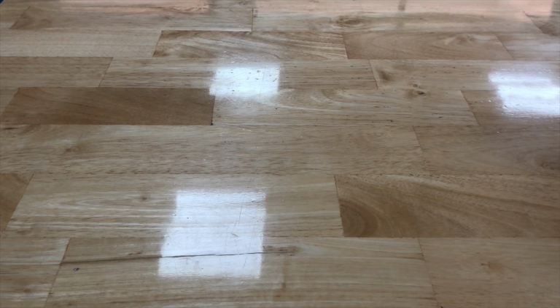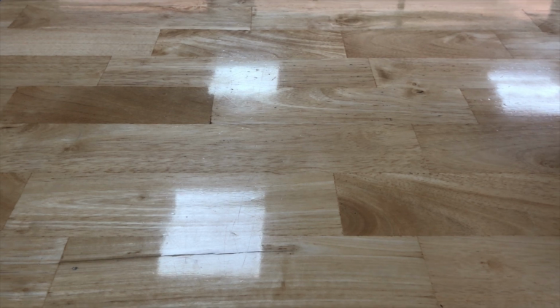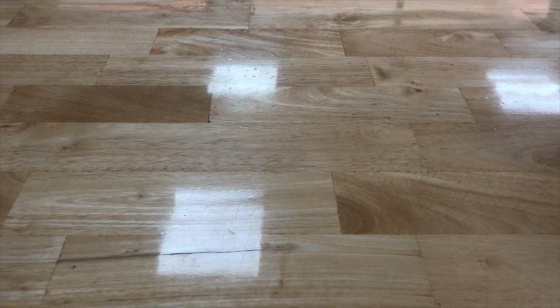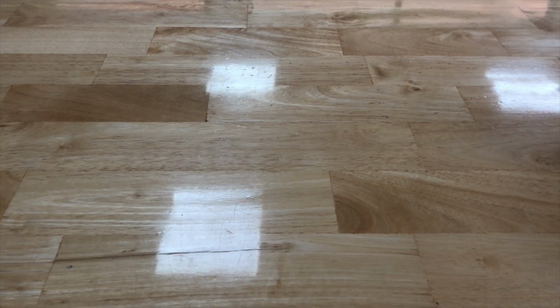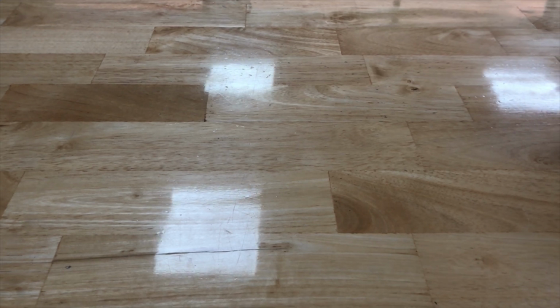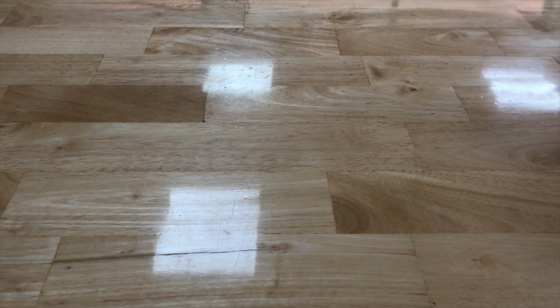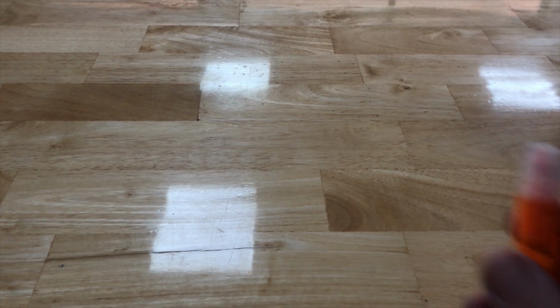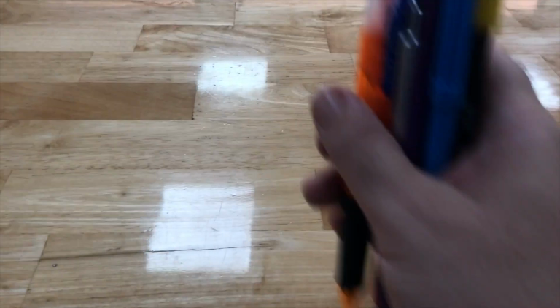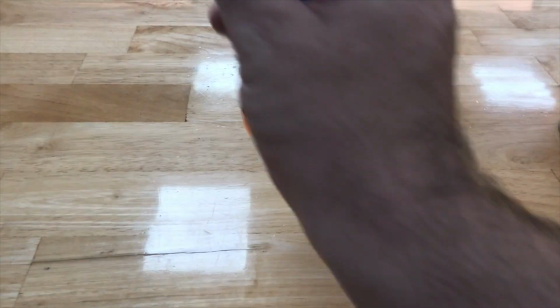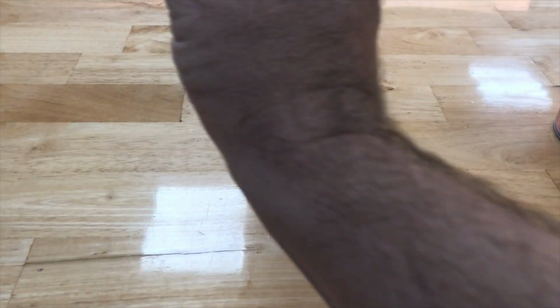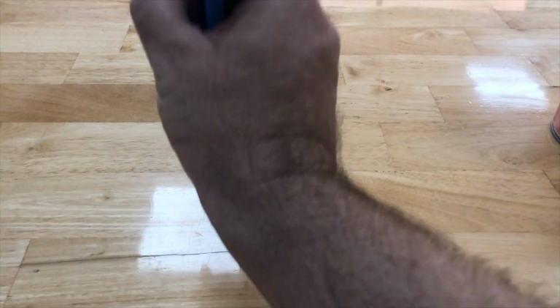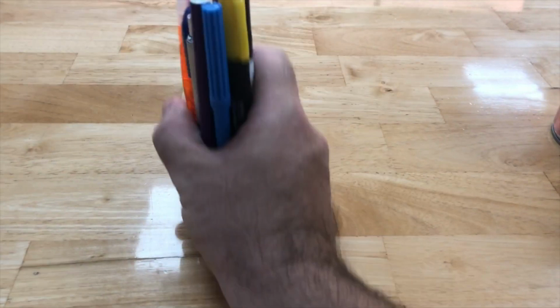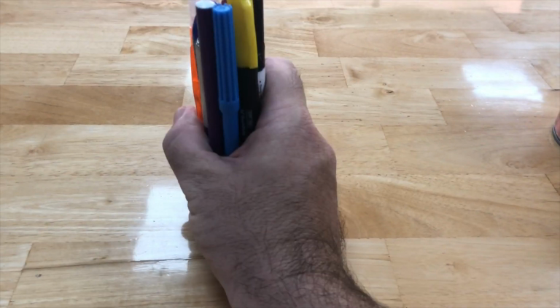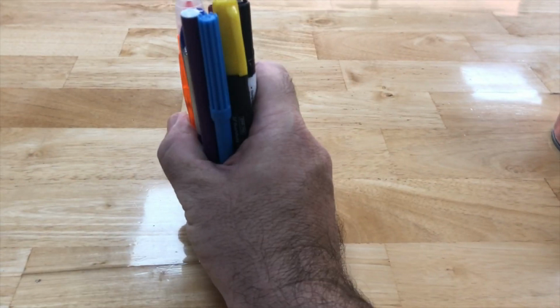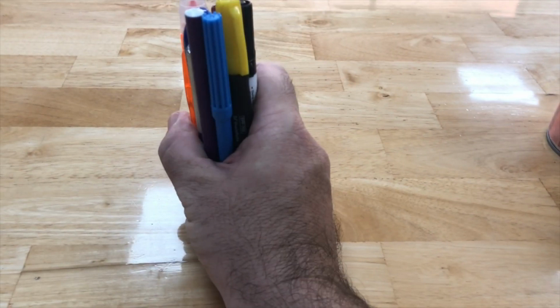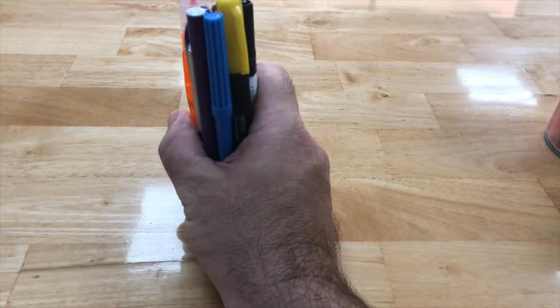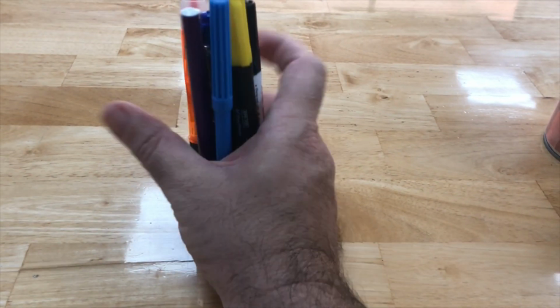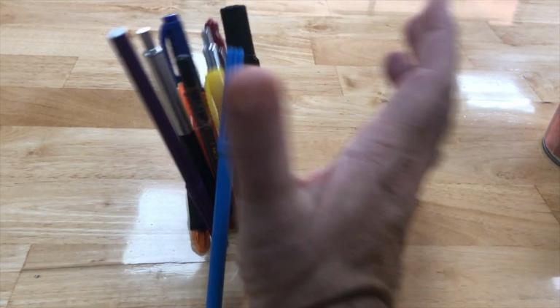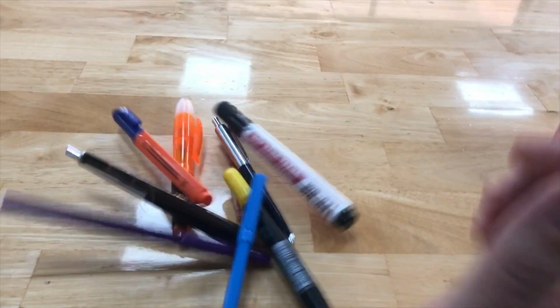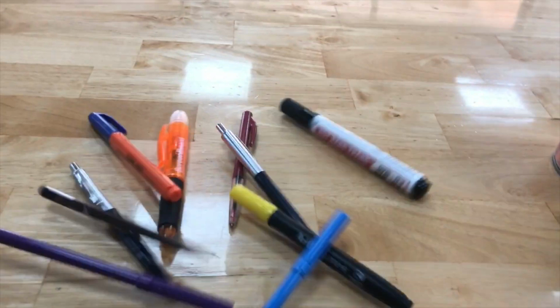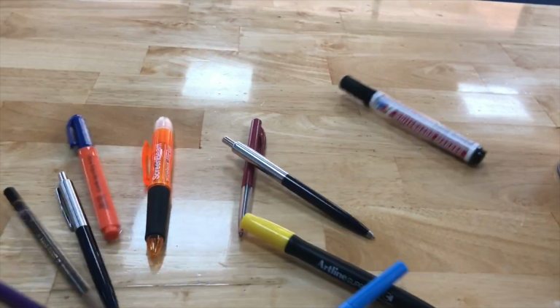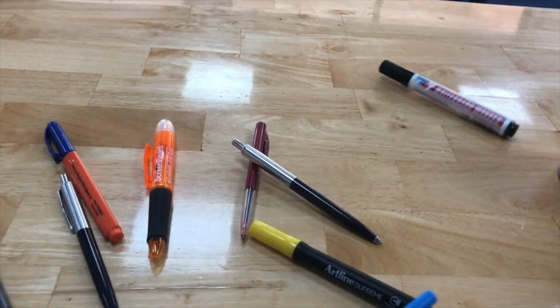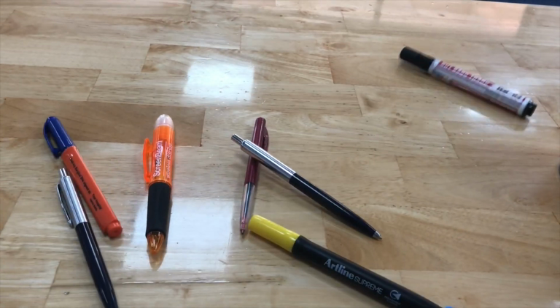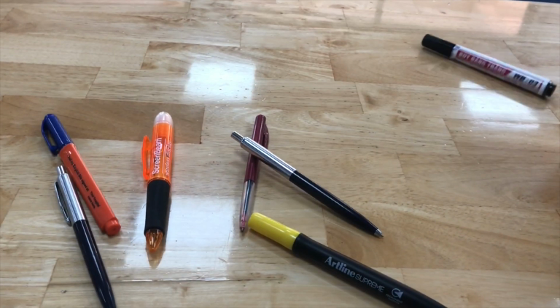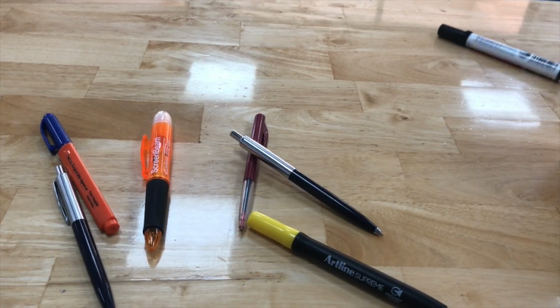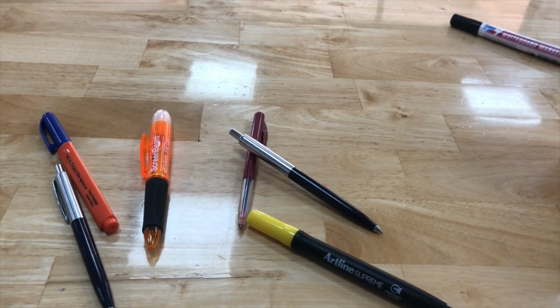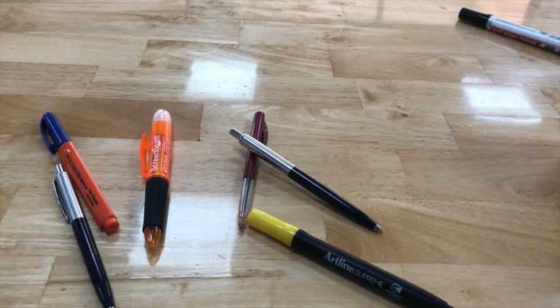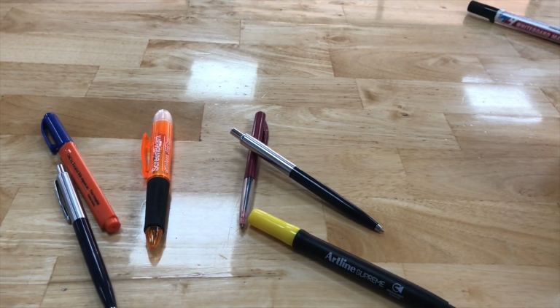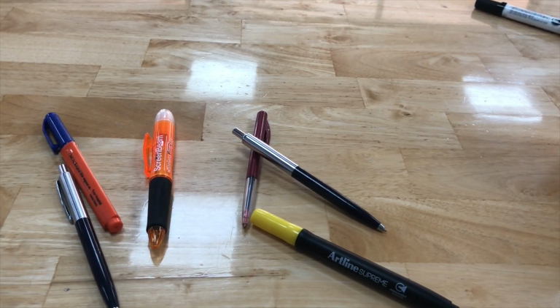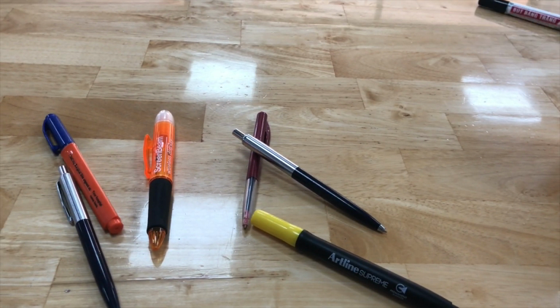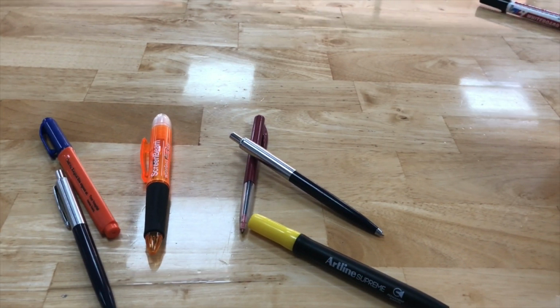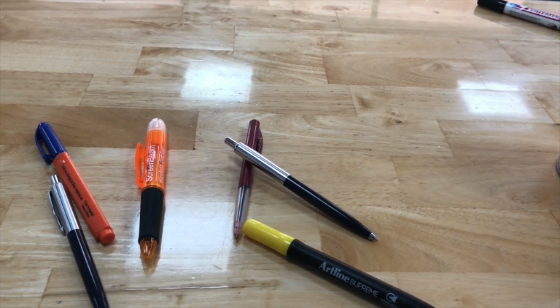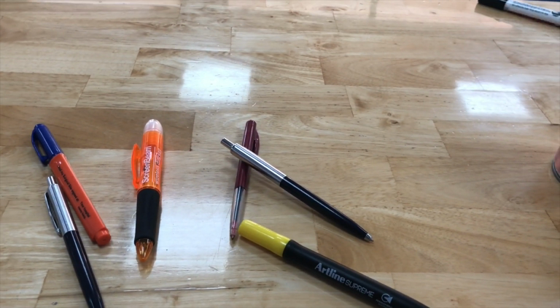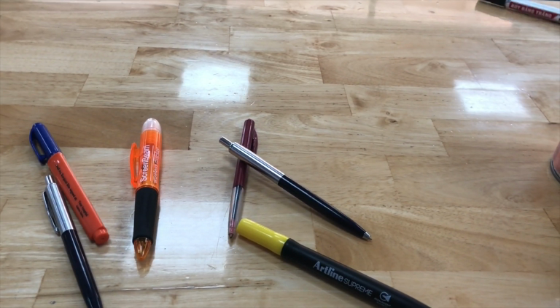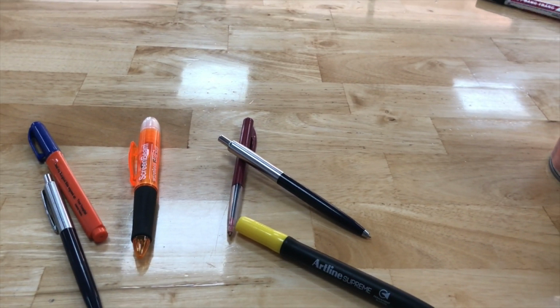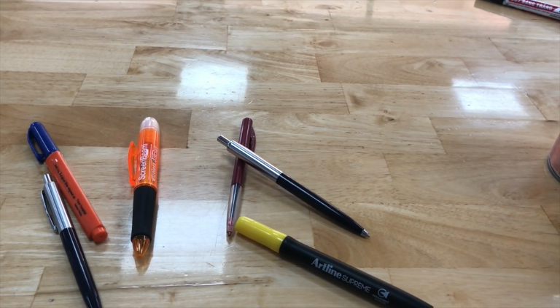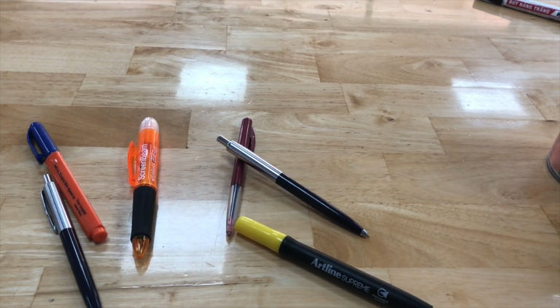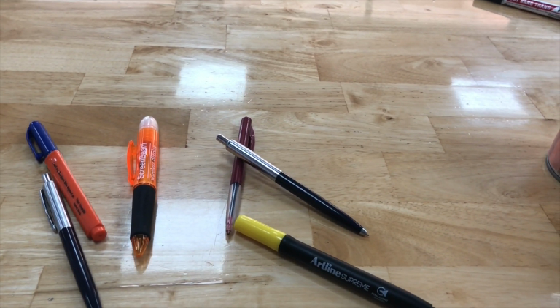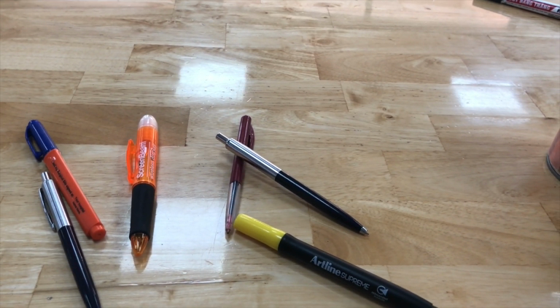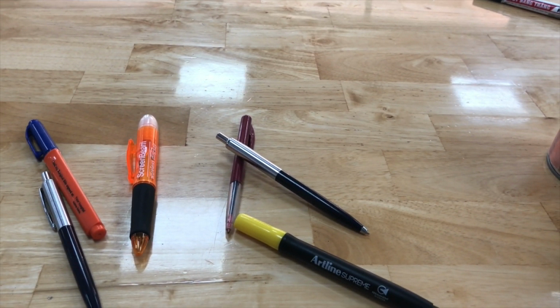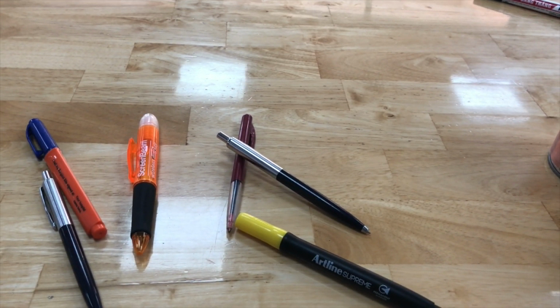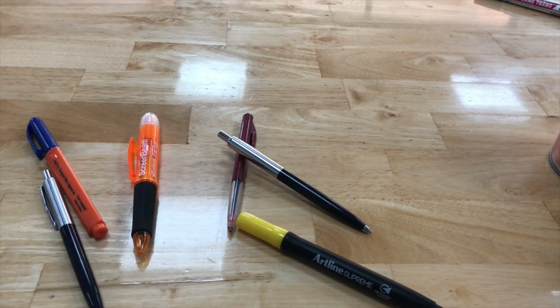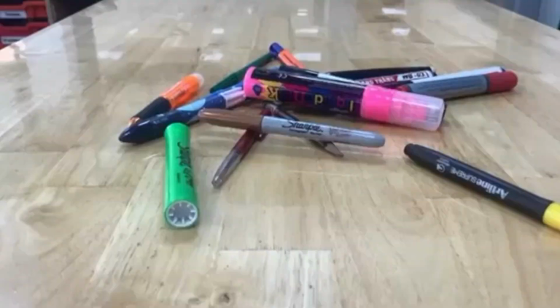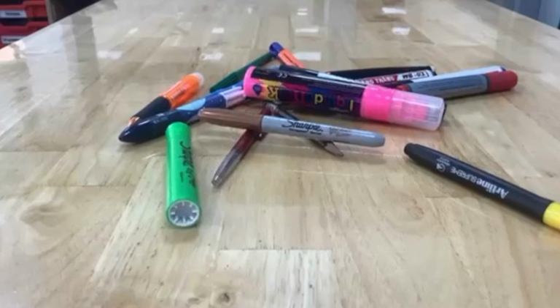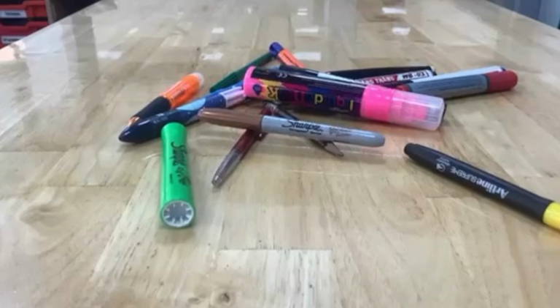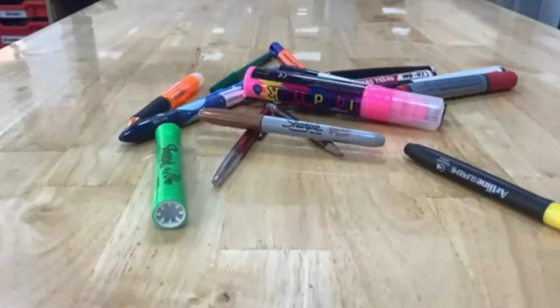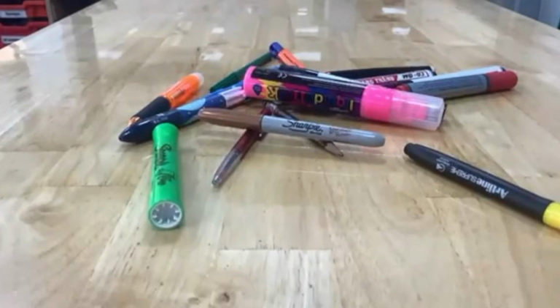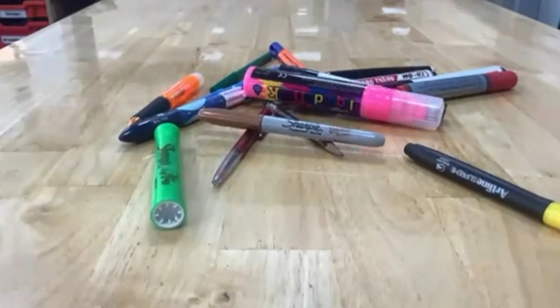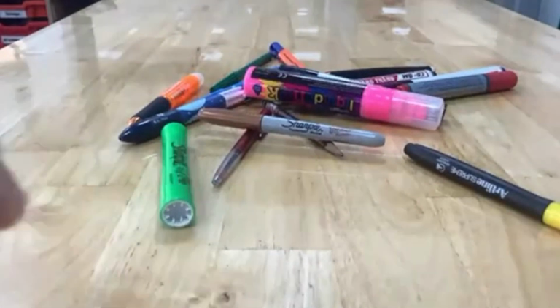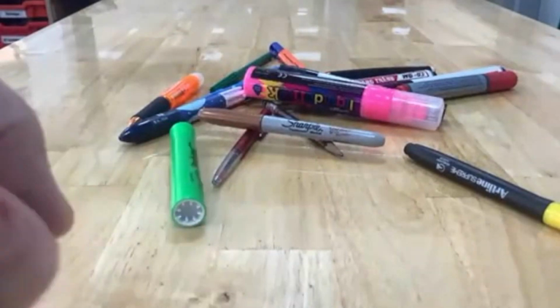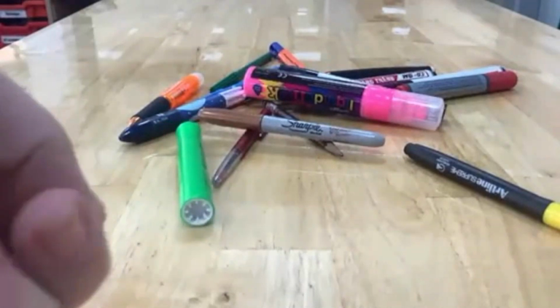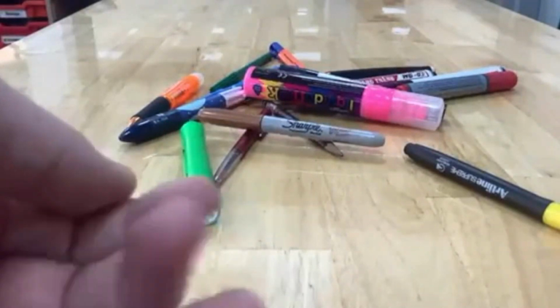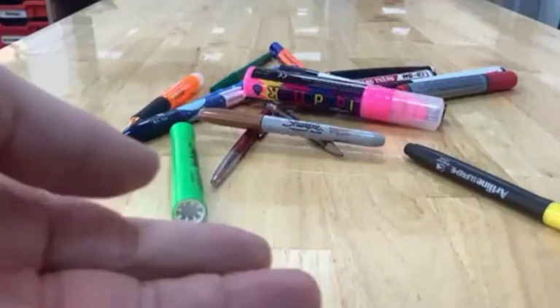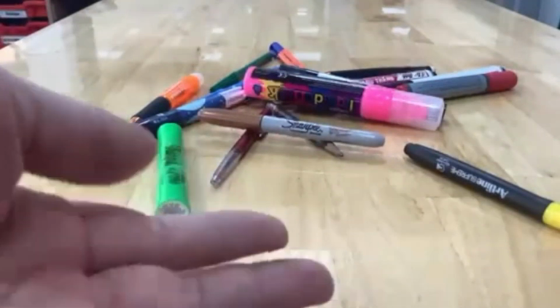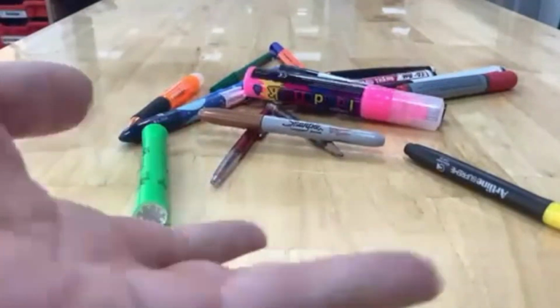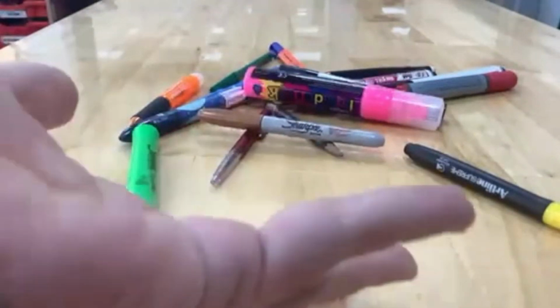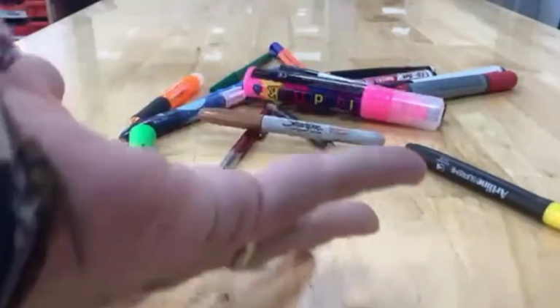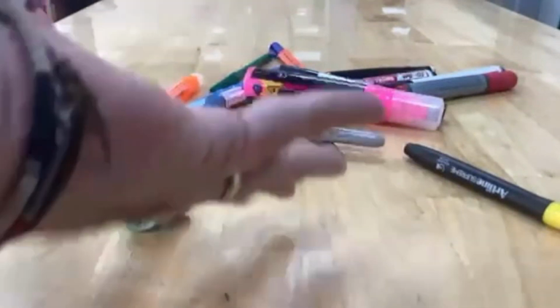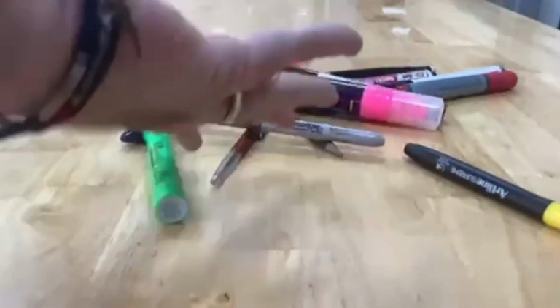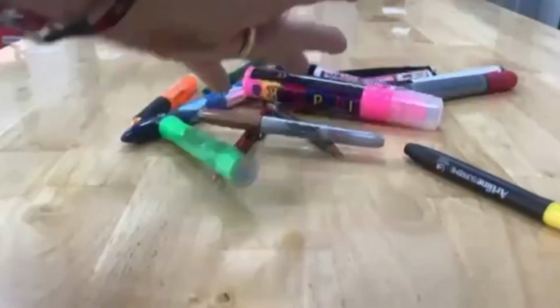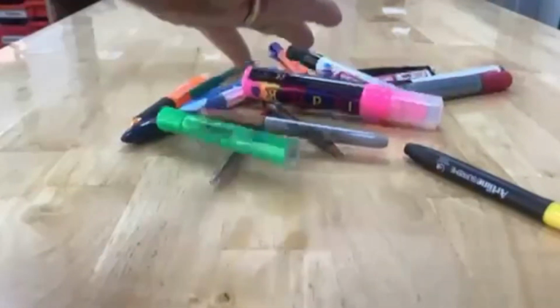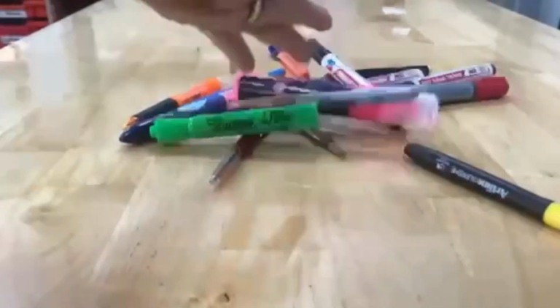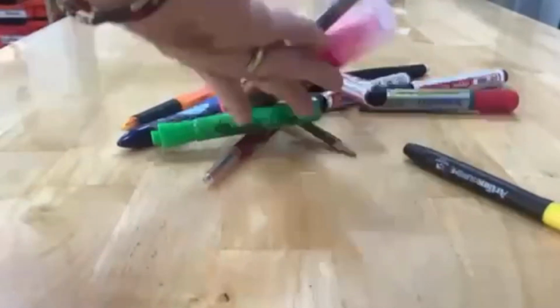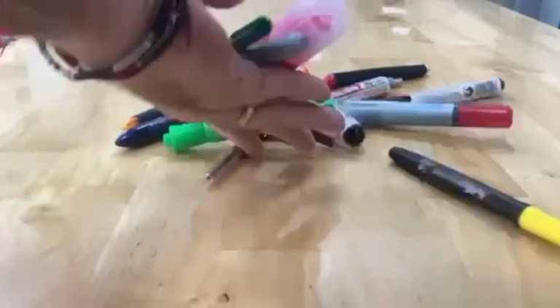Well, hello there boys and girls. You have the same problem as me — nowhere to put your pens. They just lie all over your desk and your table.